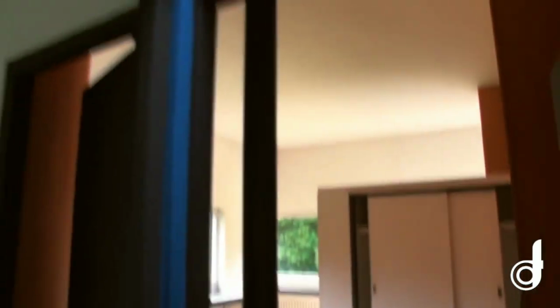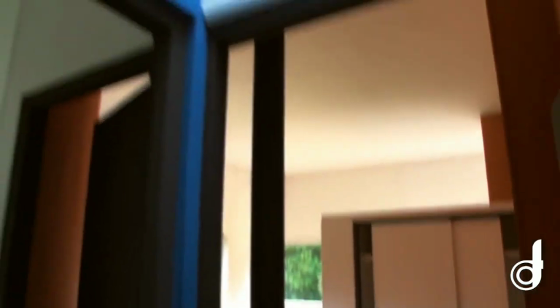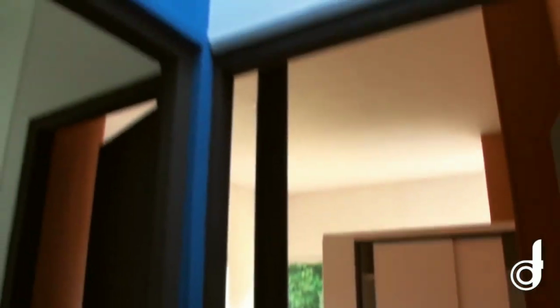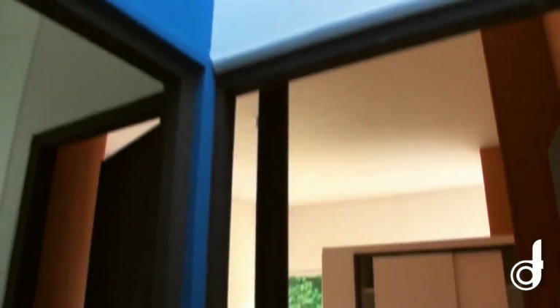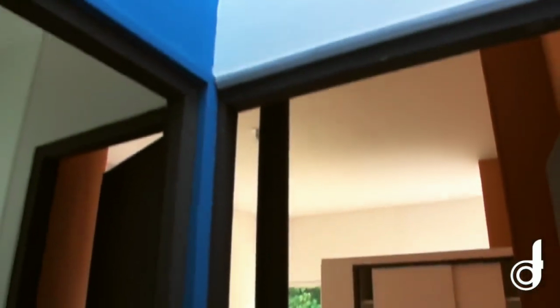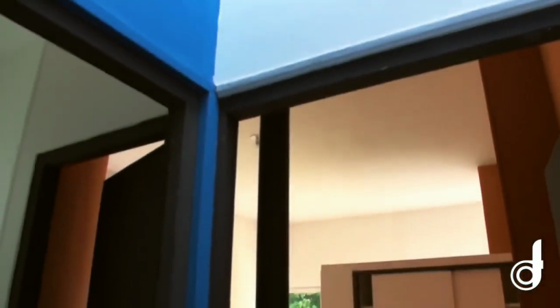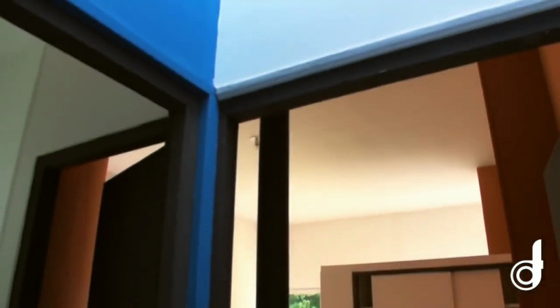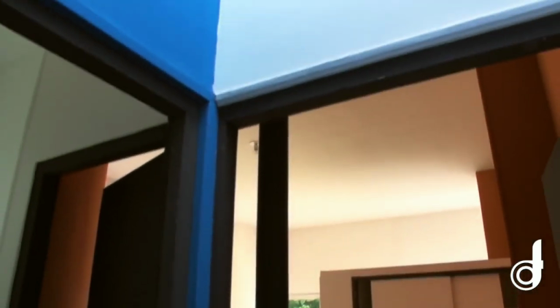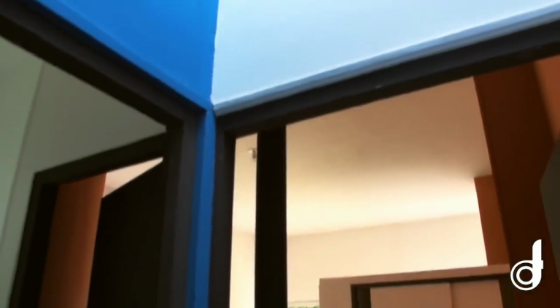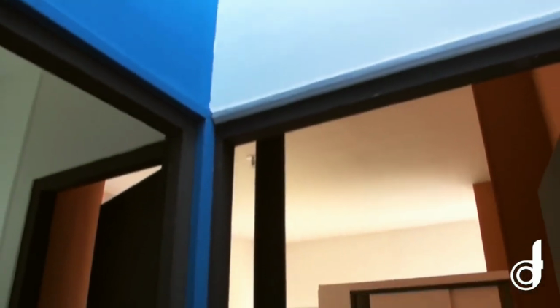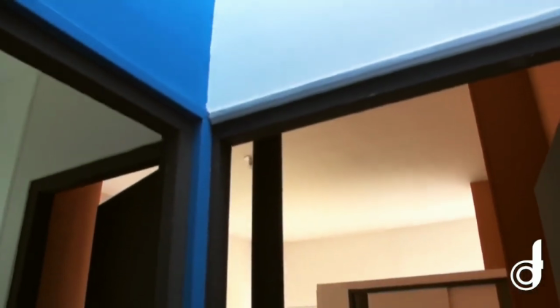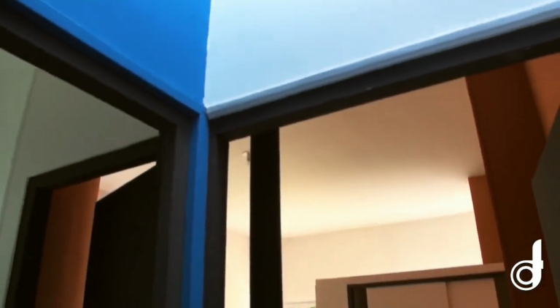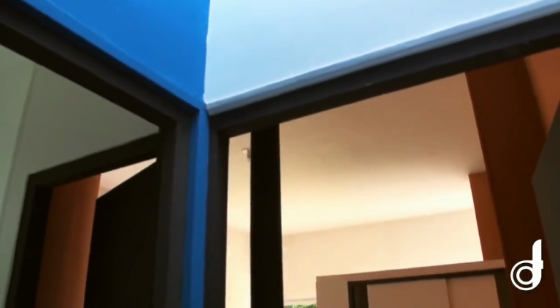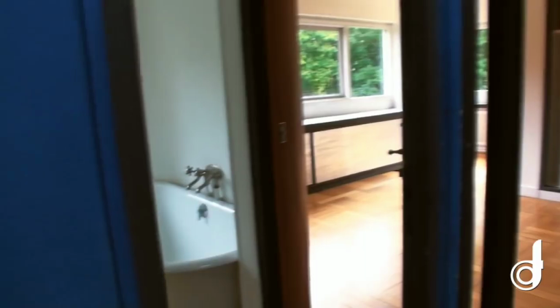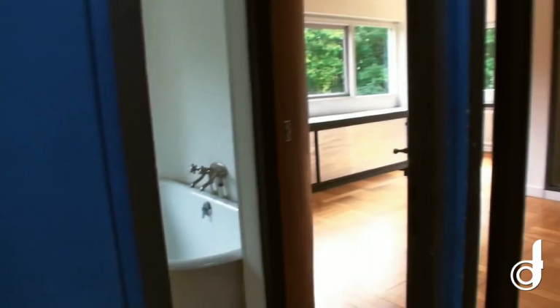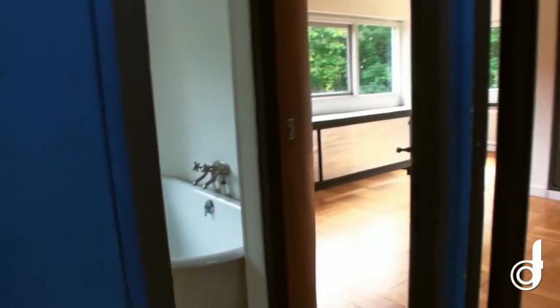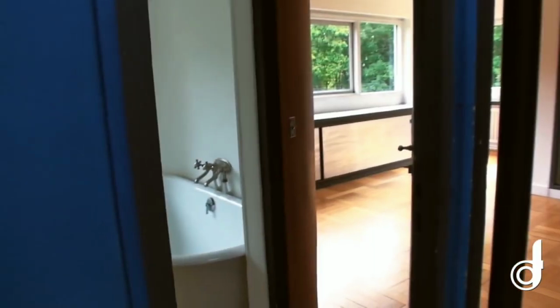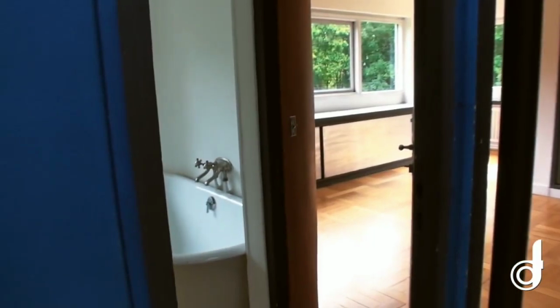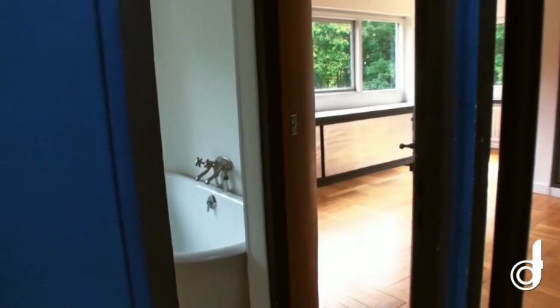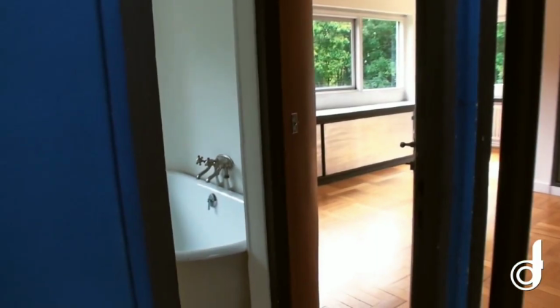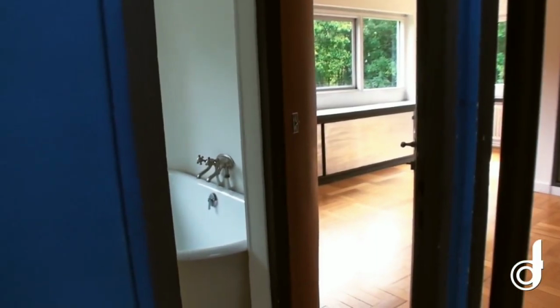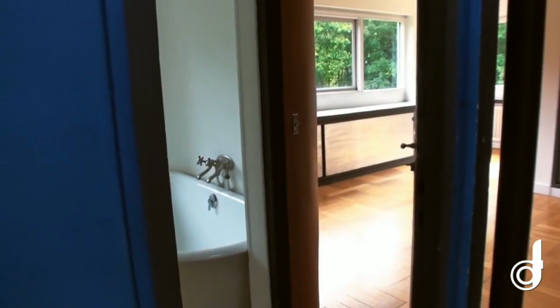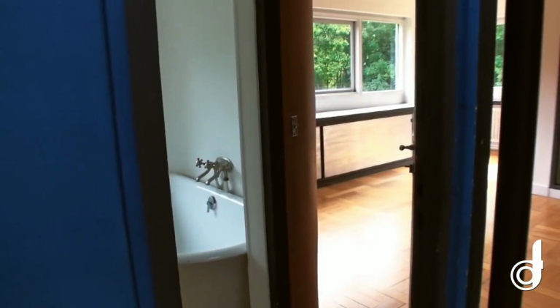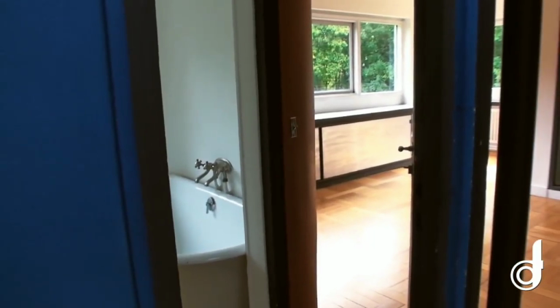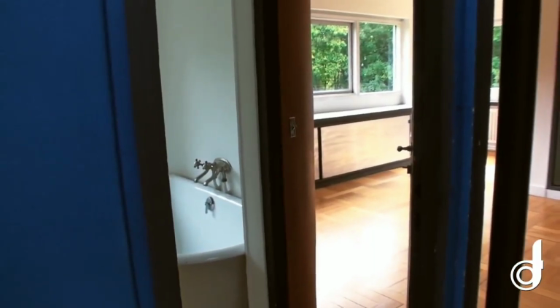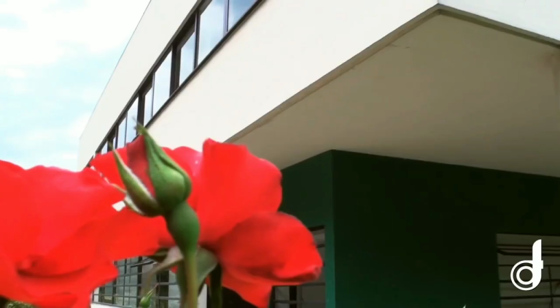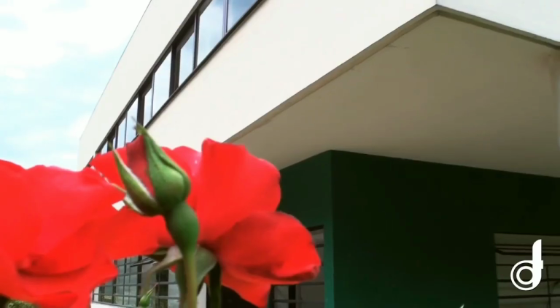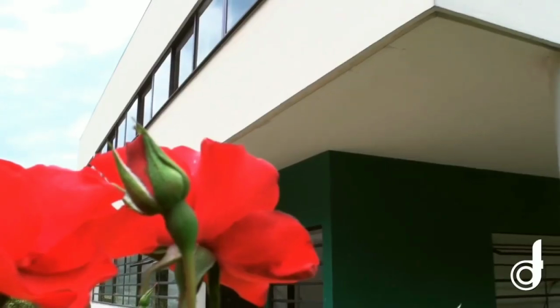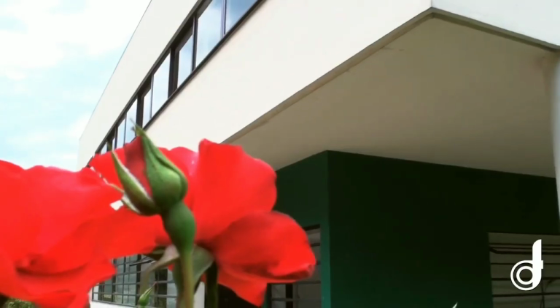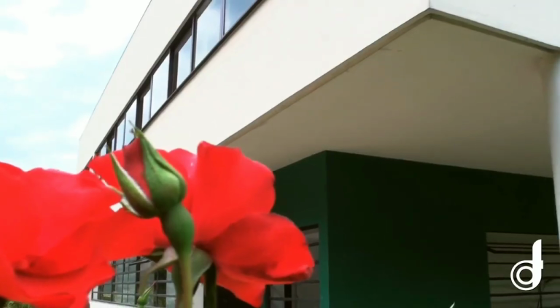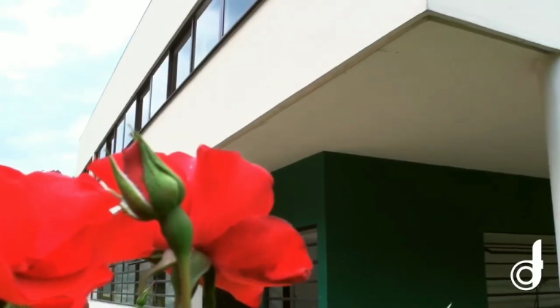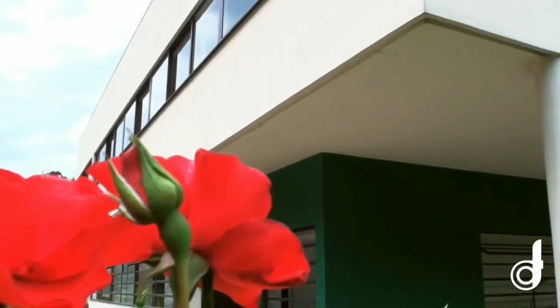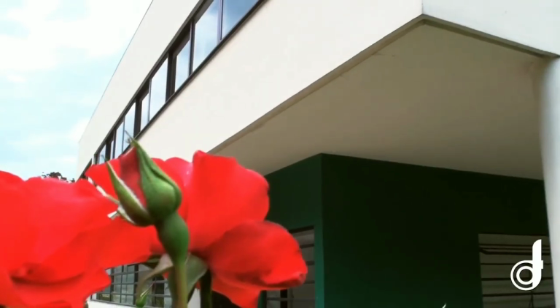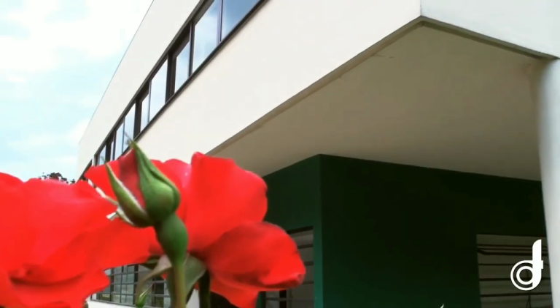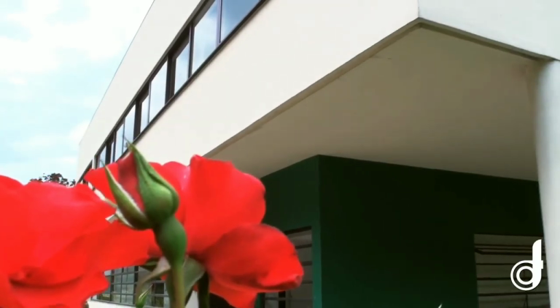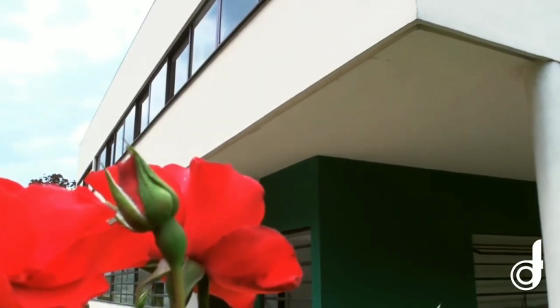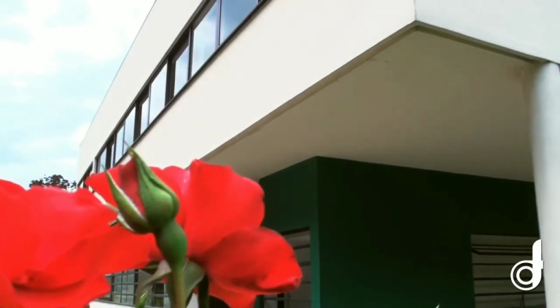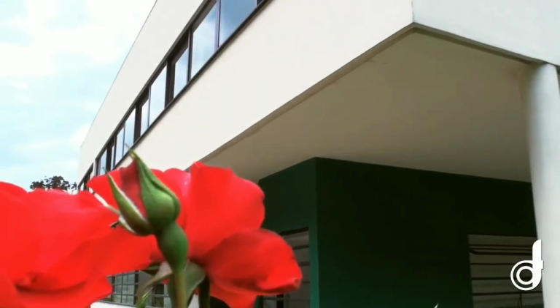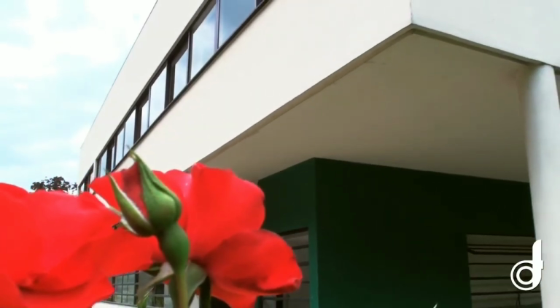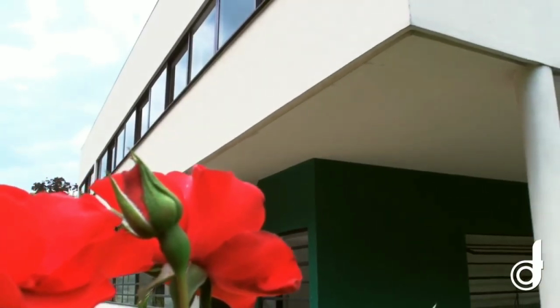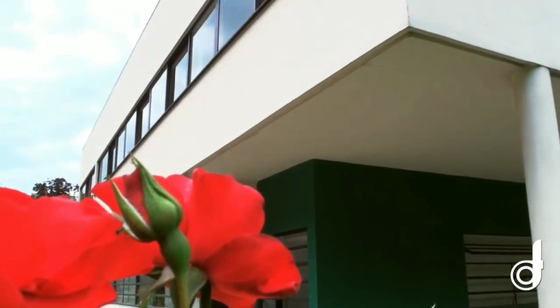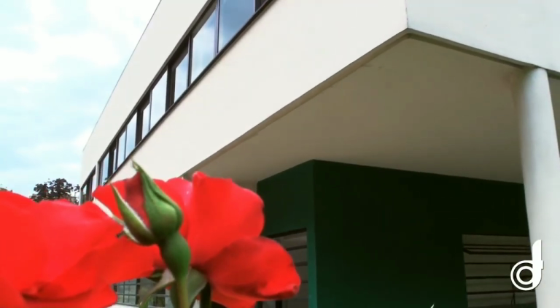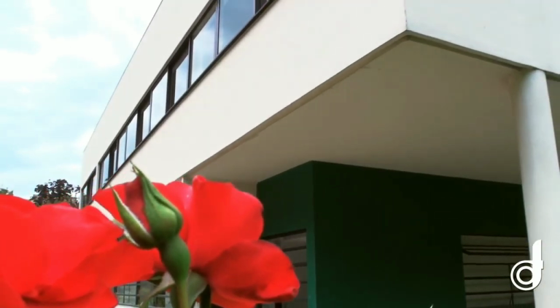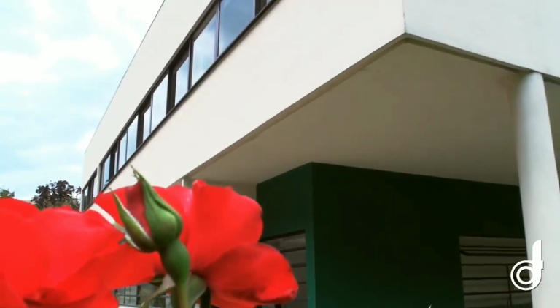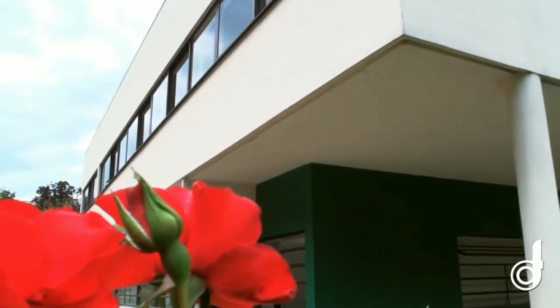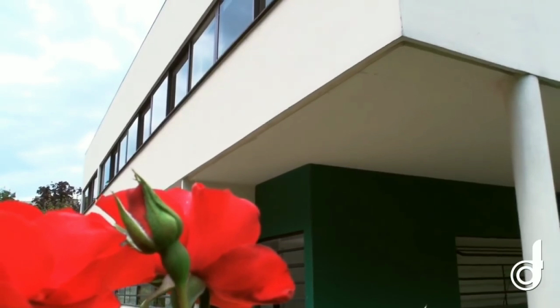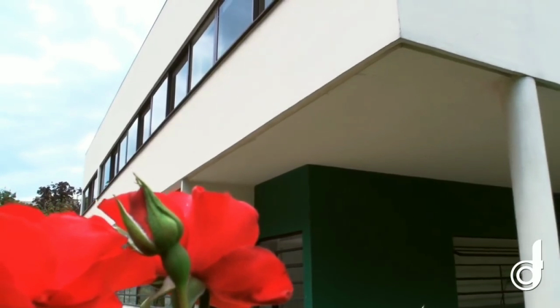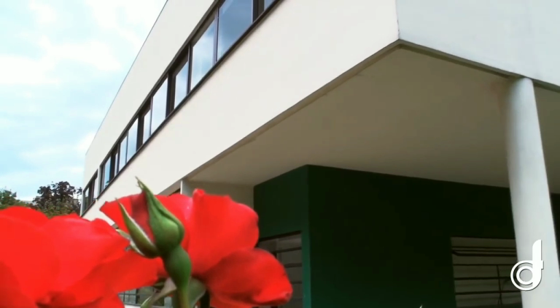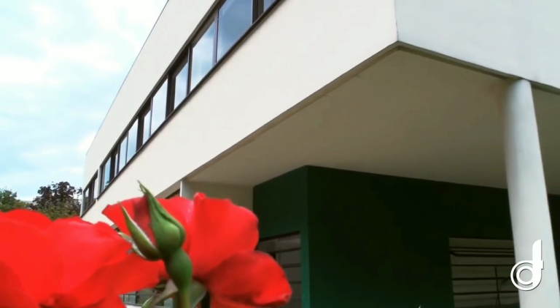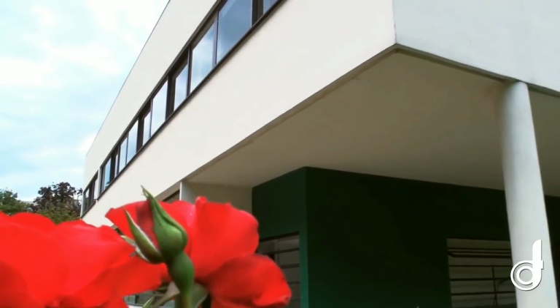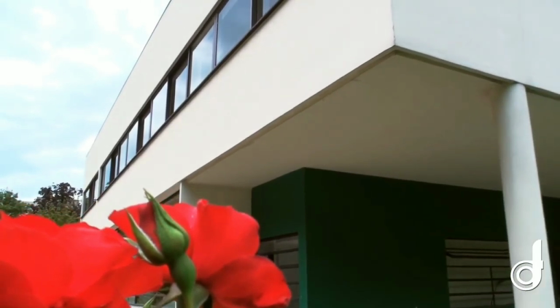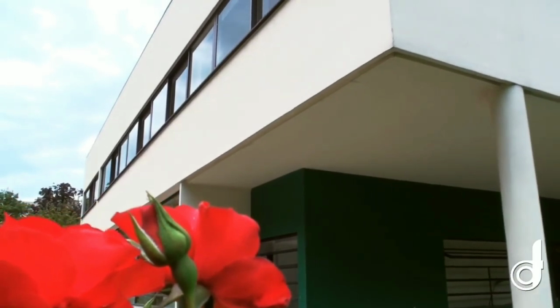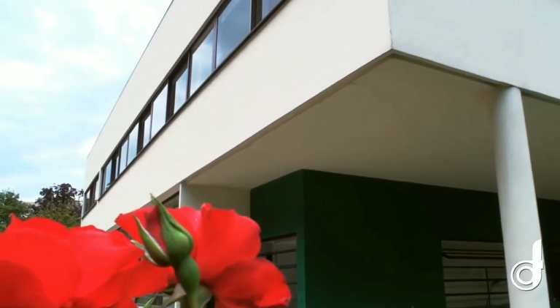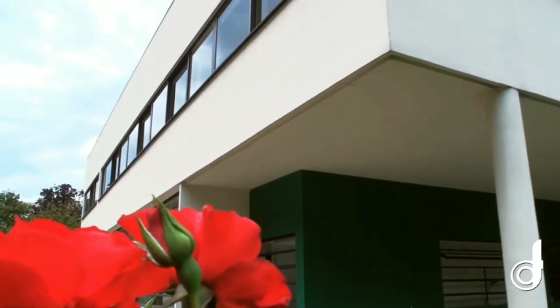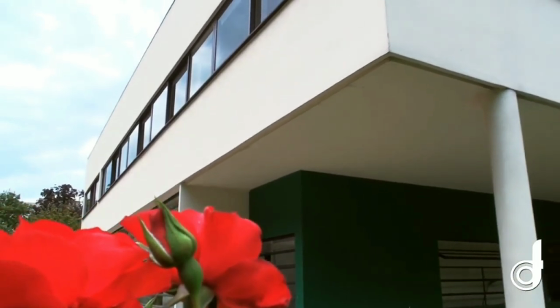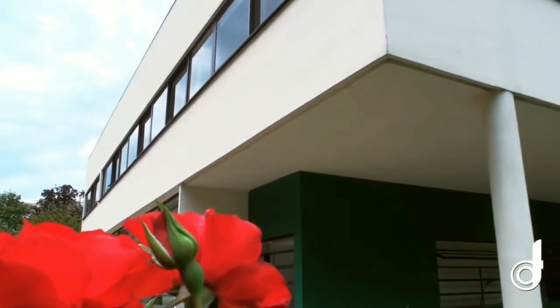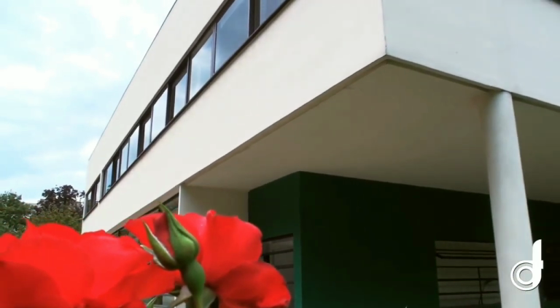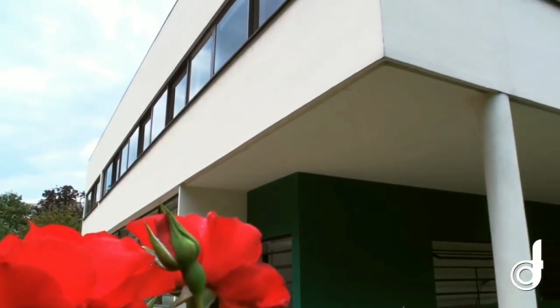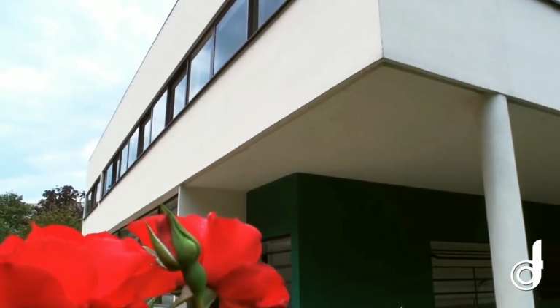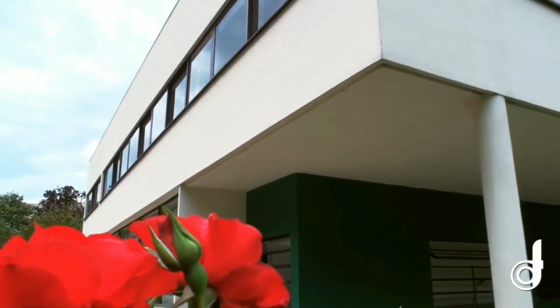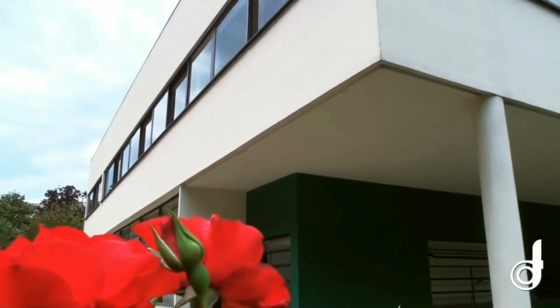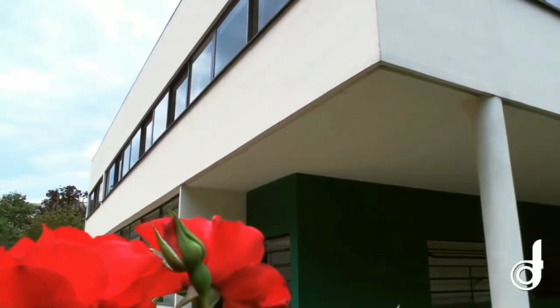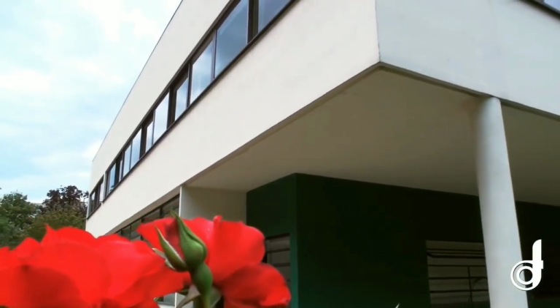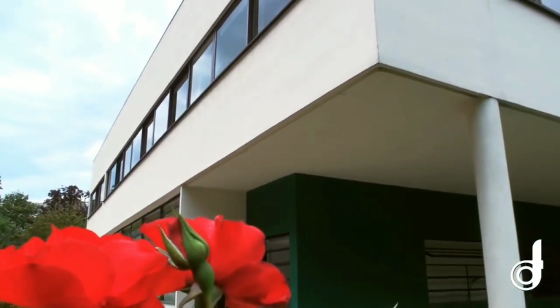Le Corbusier had already gained recognition on a global scale by the end of the 1920s. His work with the Central Soyuz in Moscow connected him to the Russian Avant-Garde, and his issues with the League of Nations competition were extensively reported. His book Vers une Architecture has also been translated into a number of languages. He was a pioneer of modern architecture and one of the initial members of the Congrès International d'Architecture Moderne.